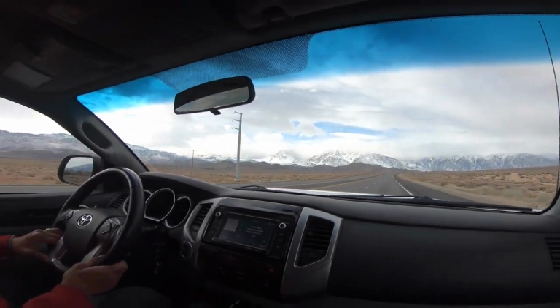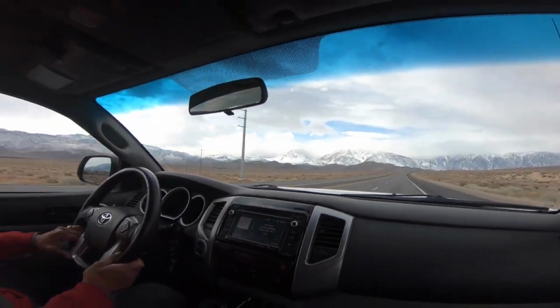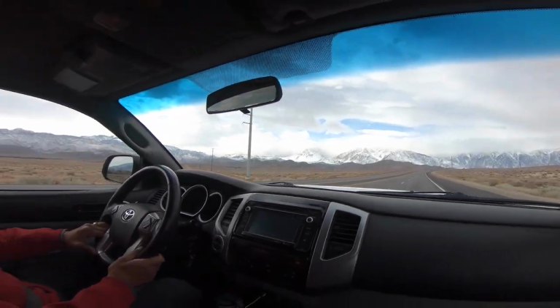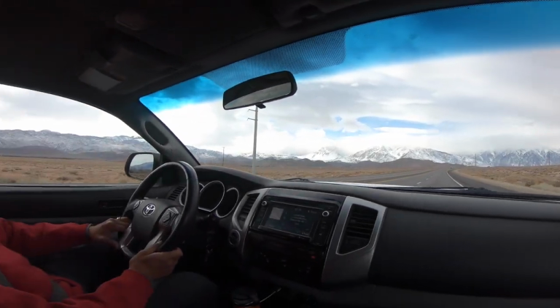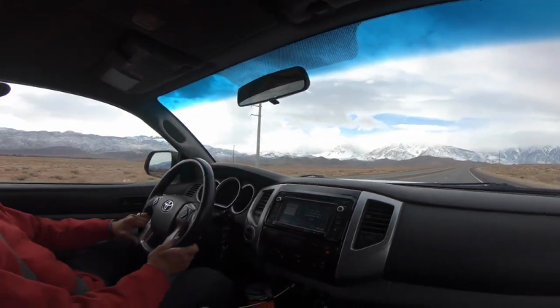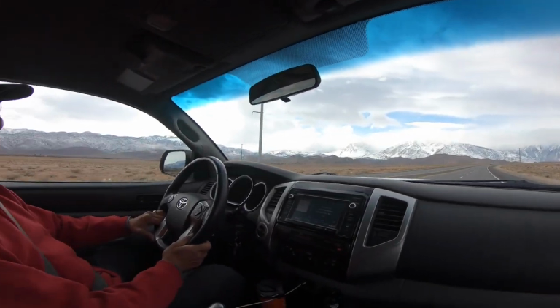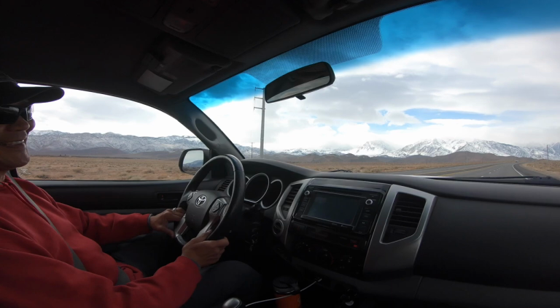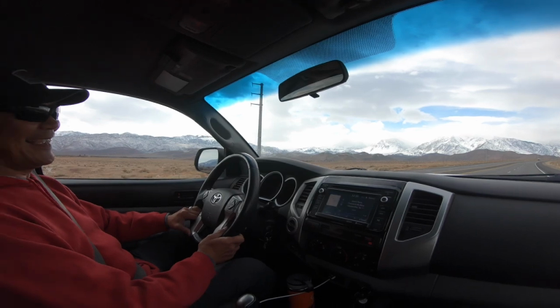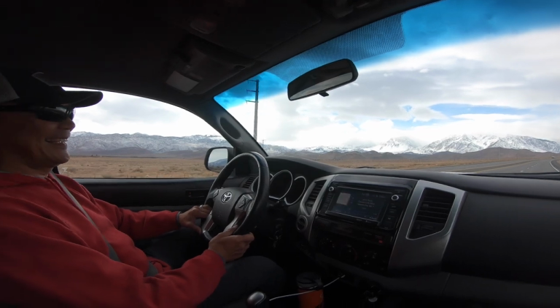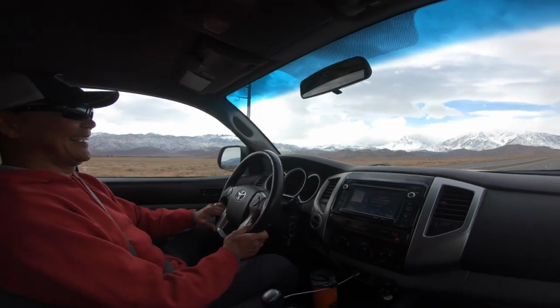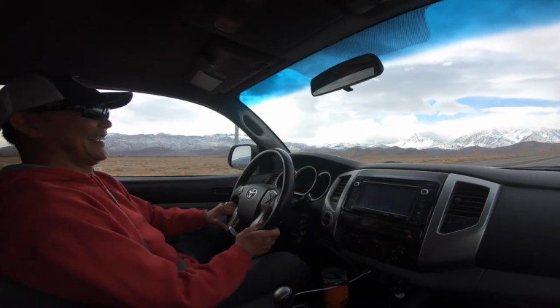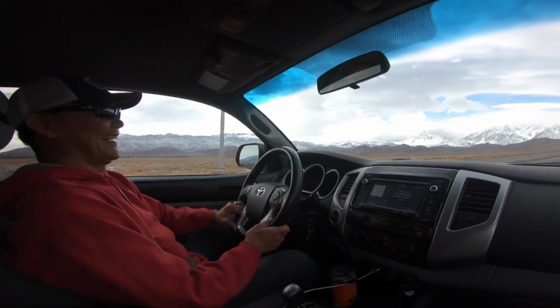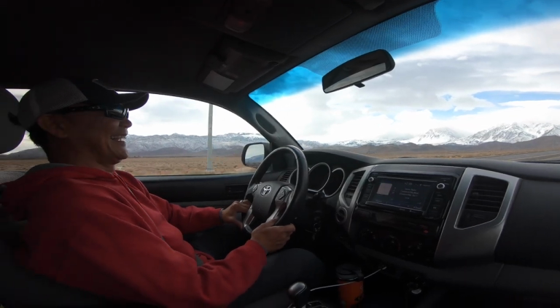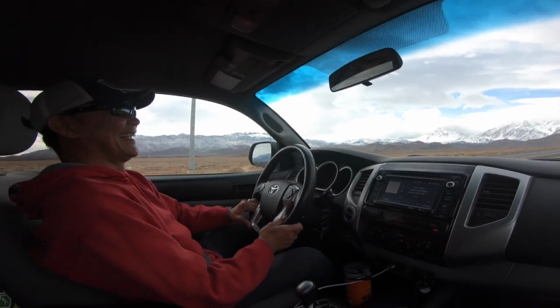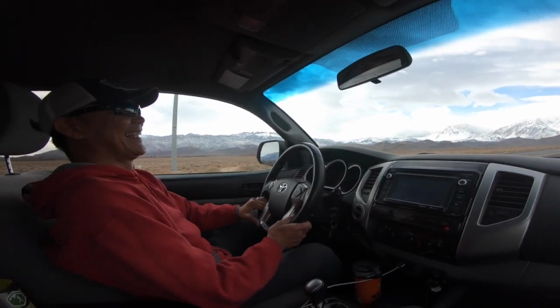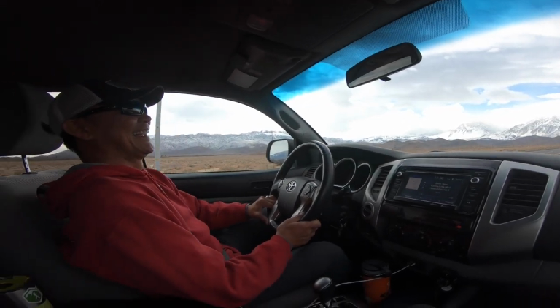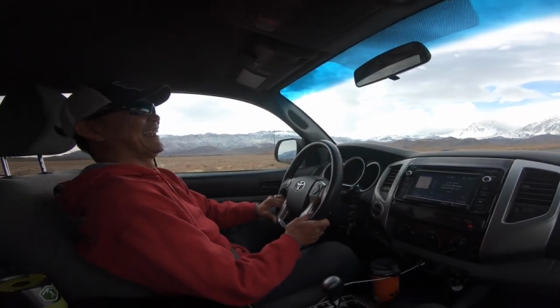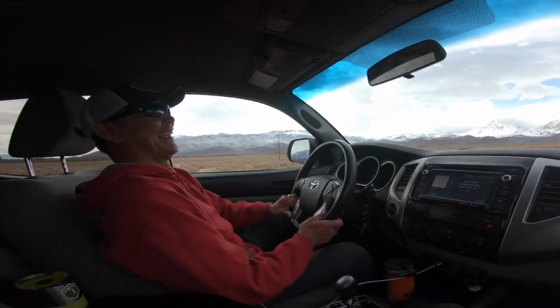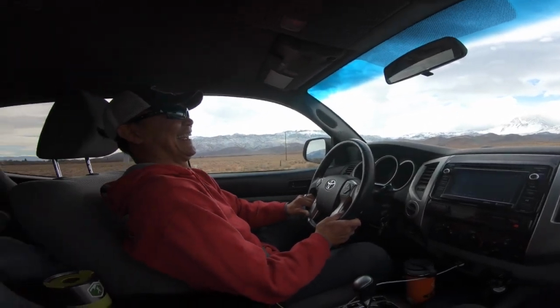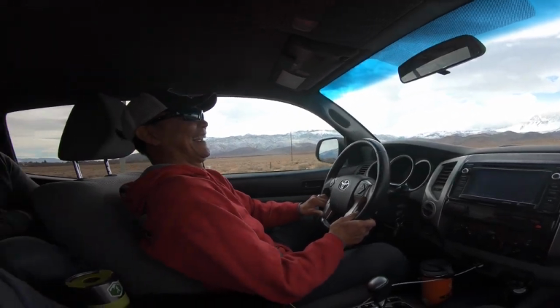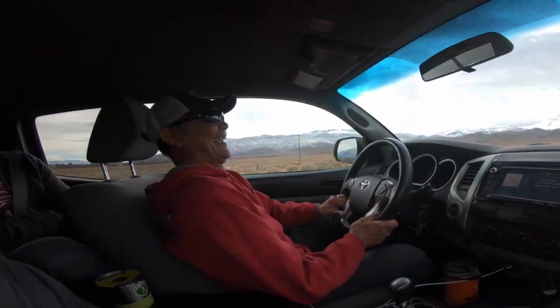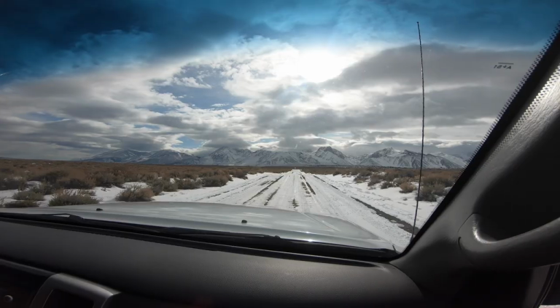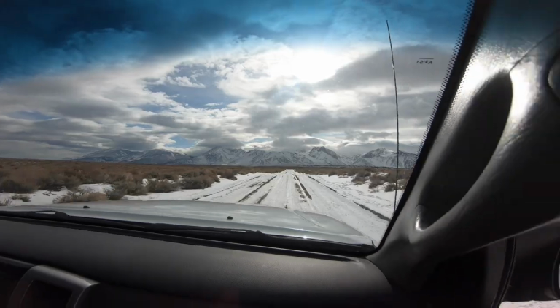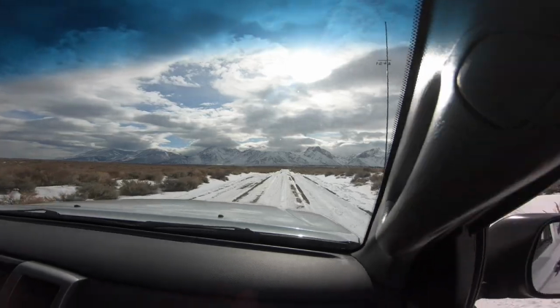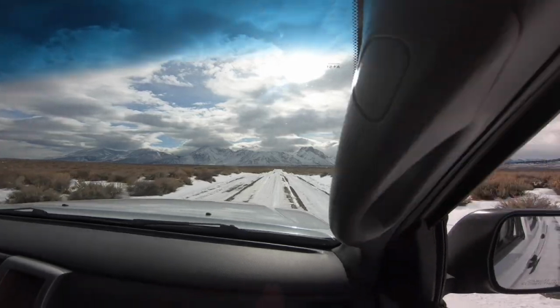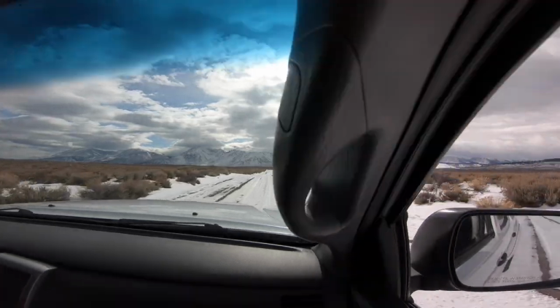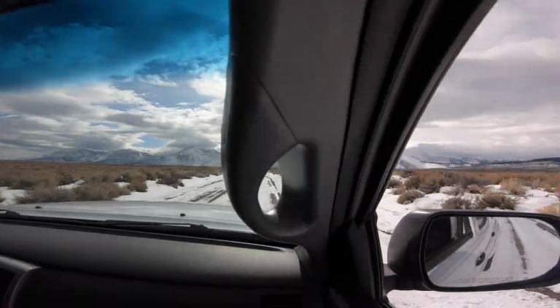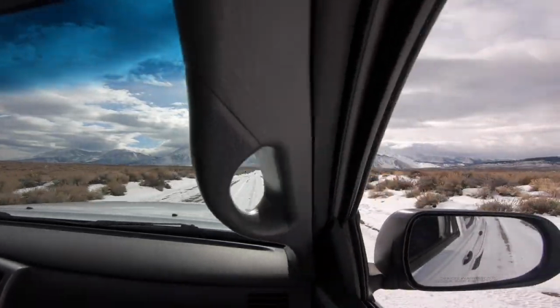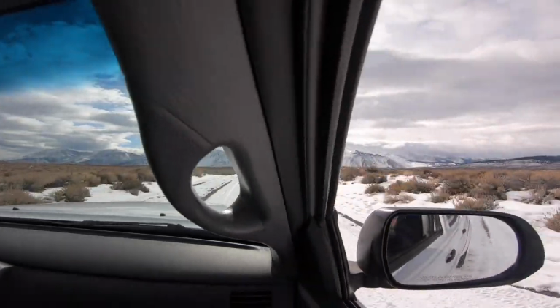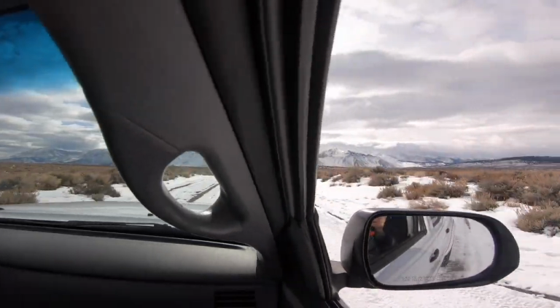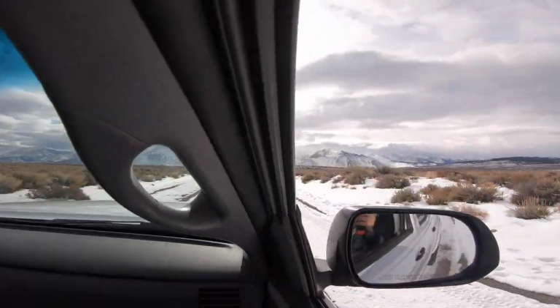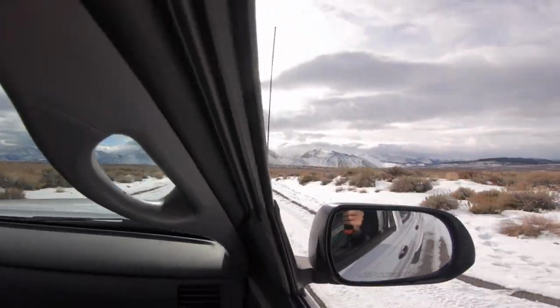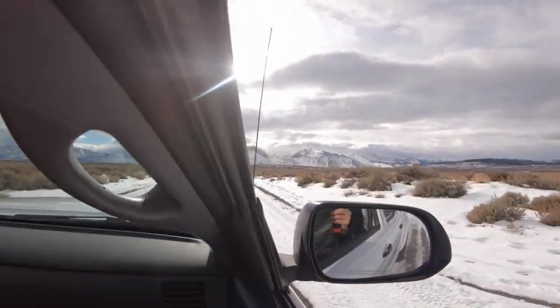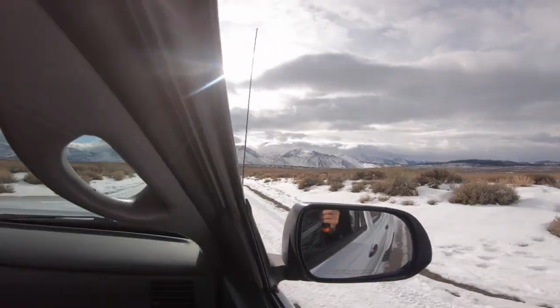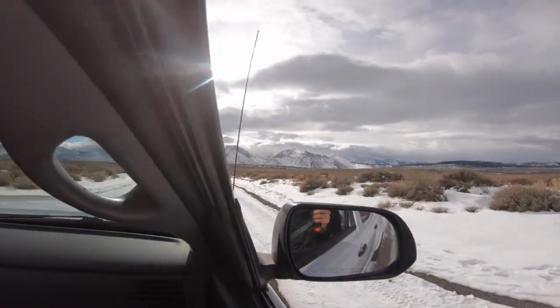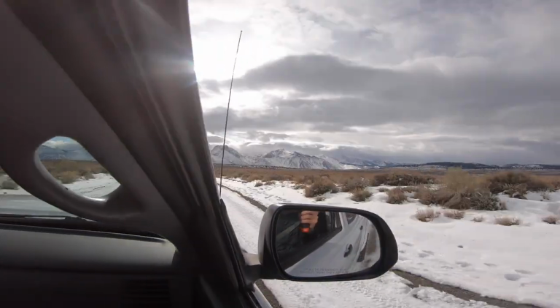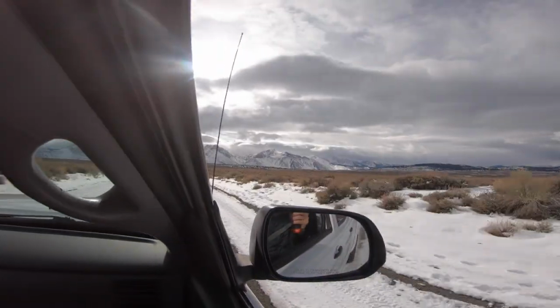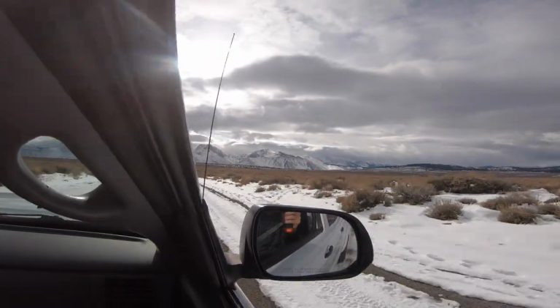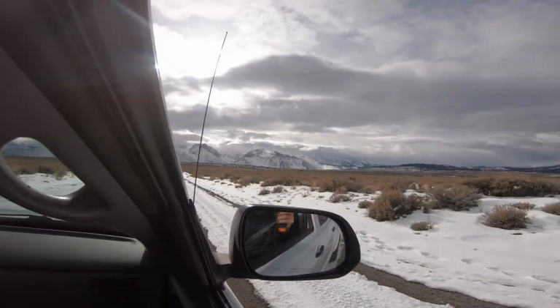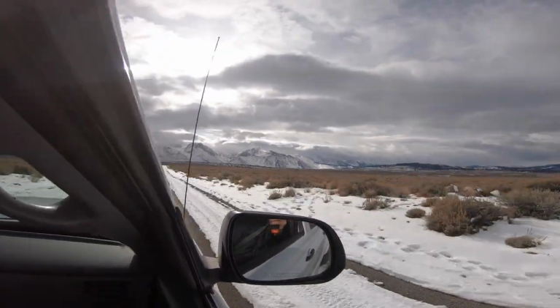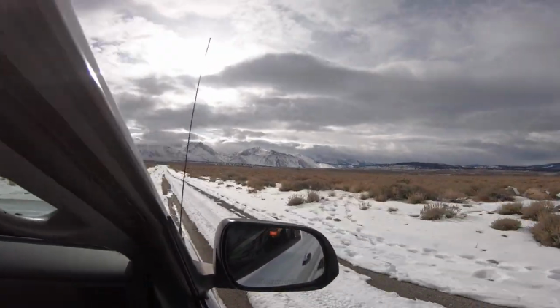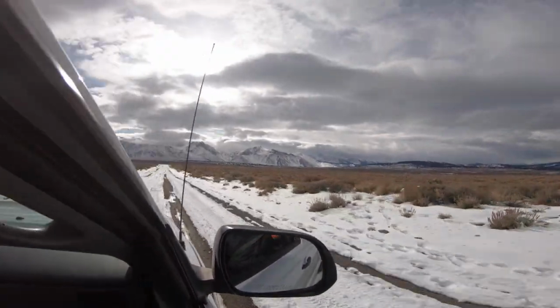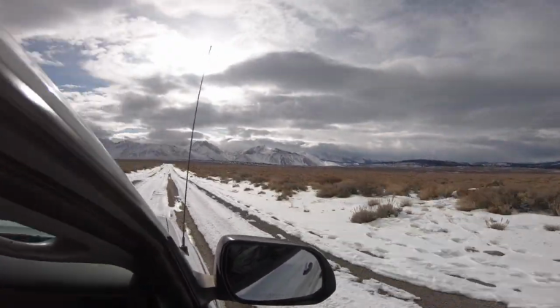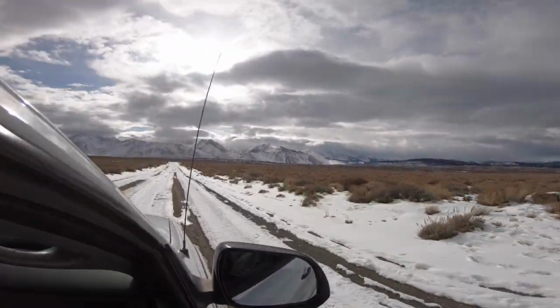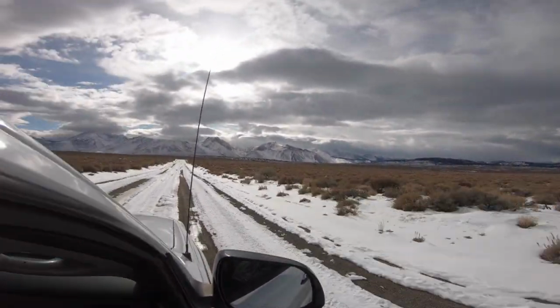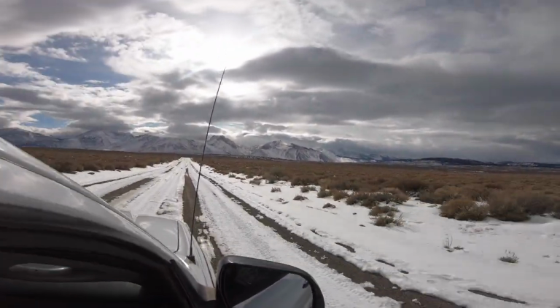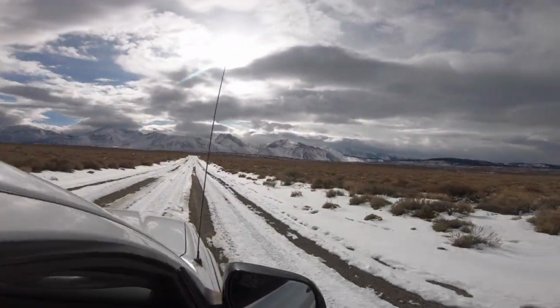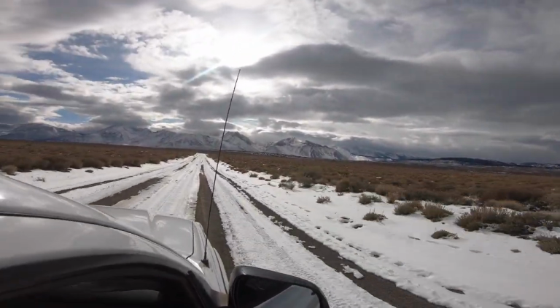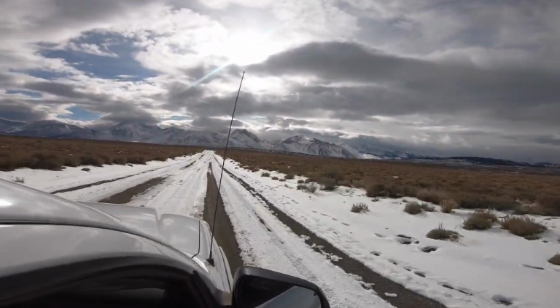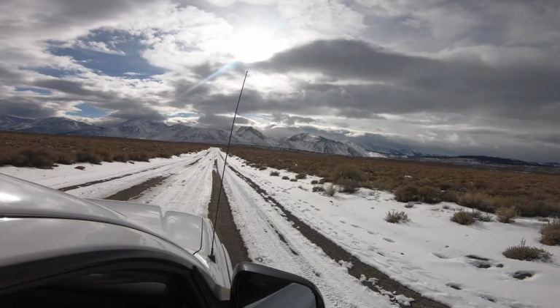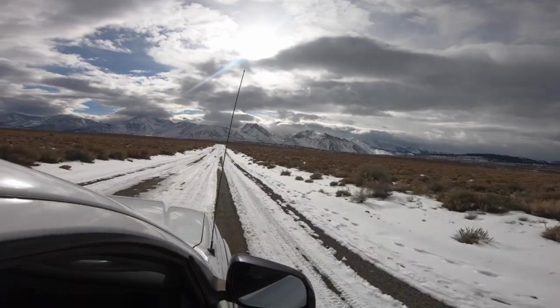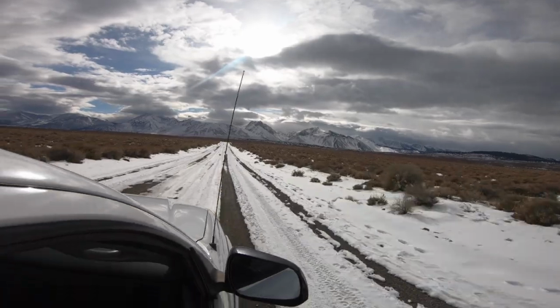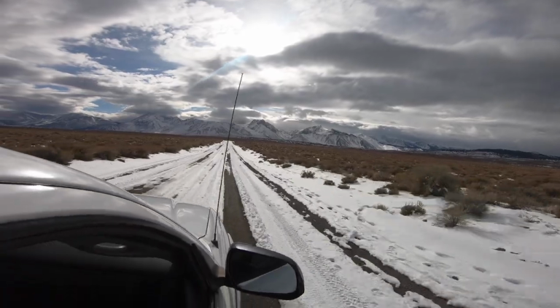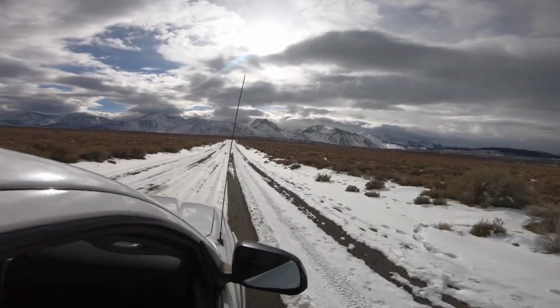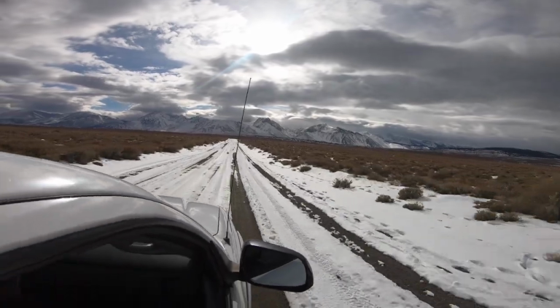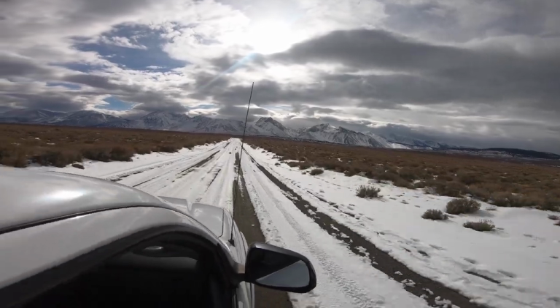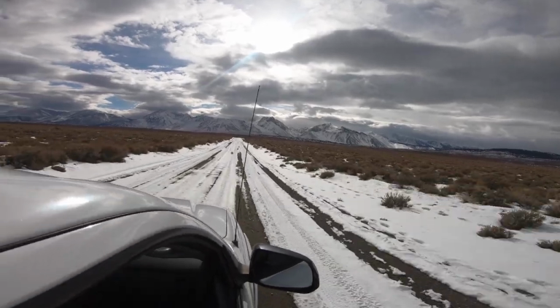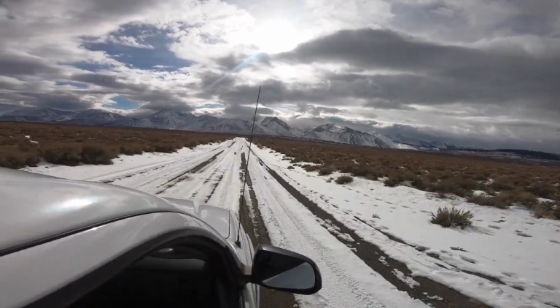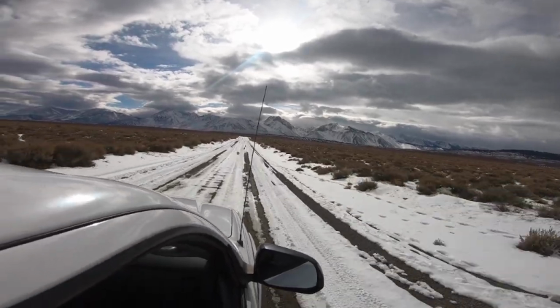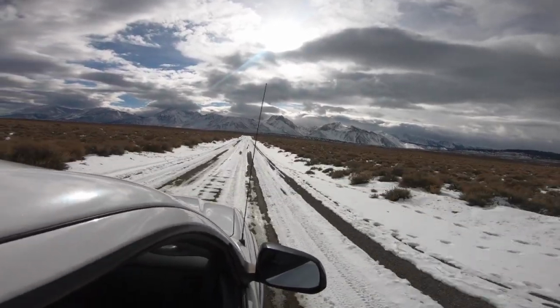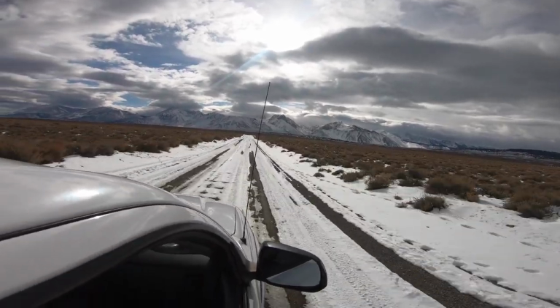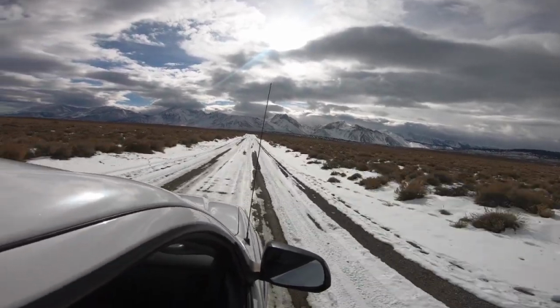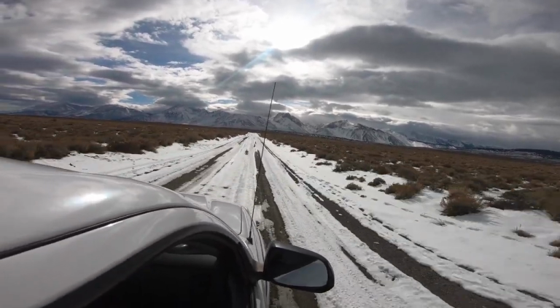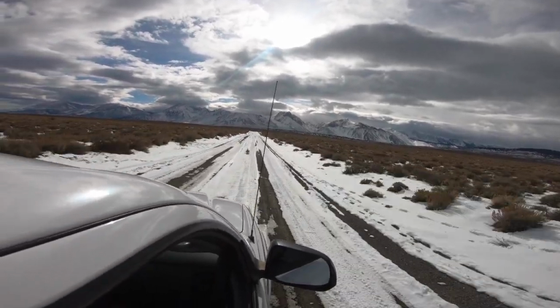We kept a close eye on the weather as there was a storm approaching, and to our surprise the roads didn't have that much snow on them and we were able to drive all the way to the hot springs.